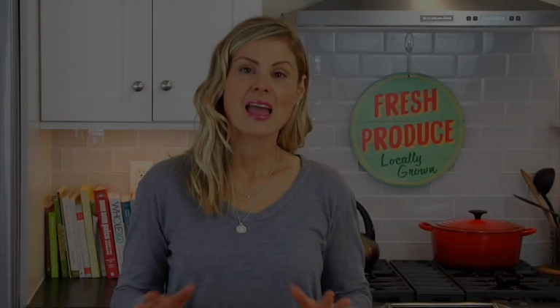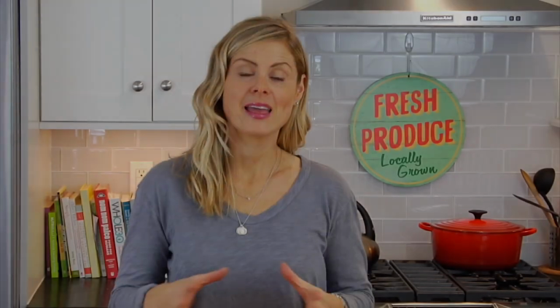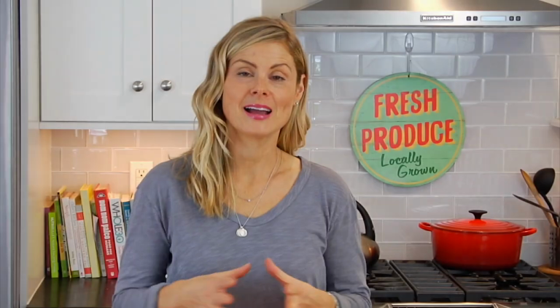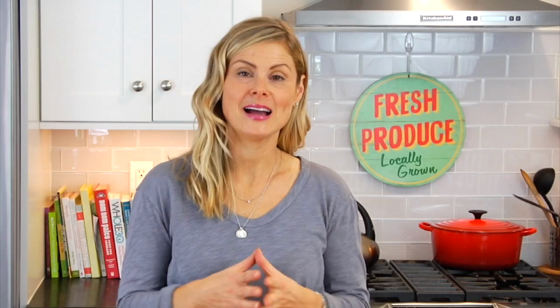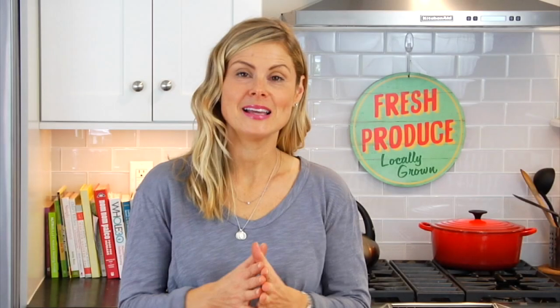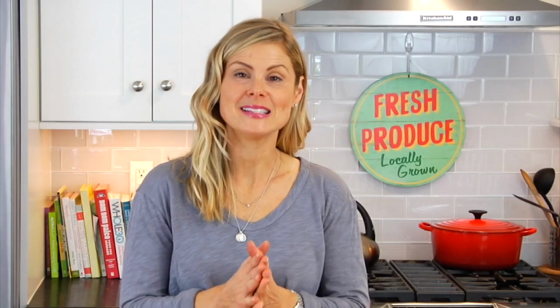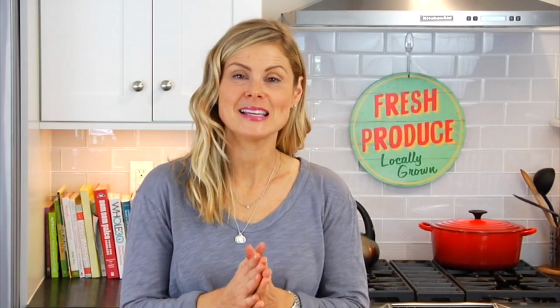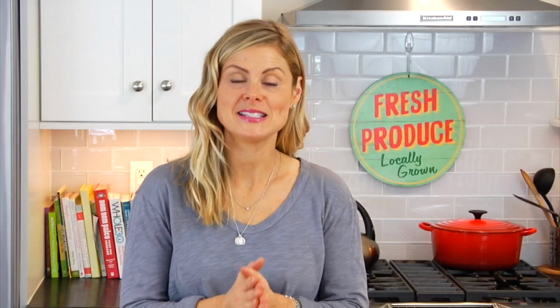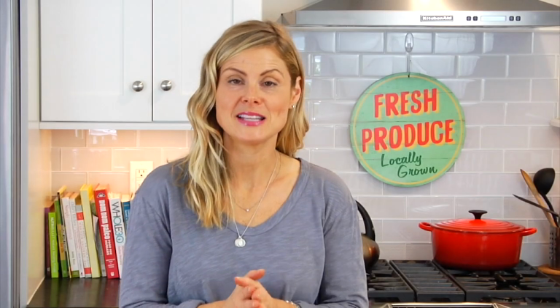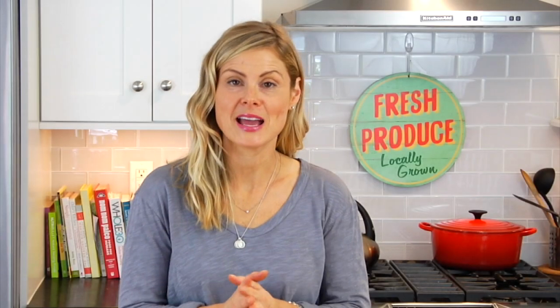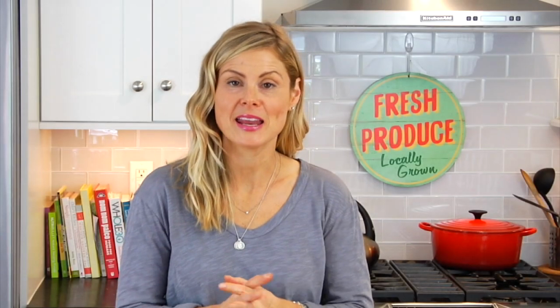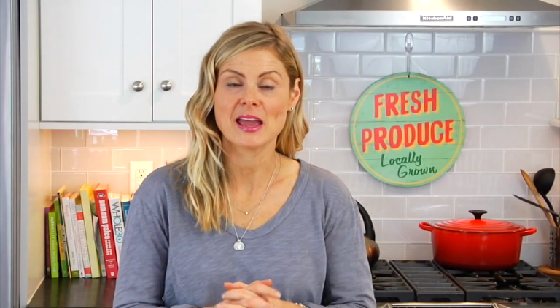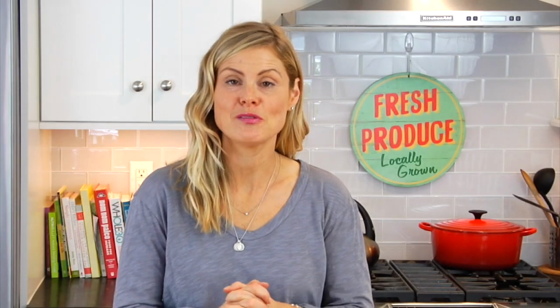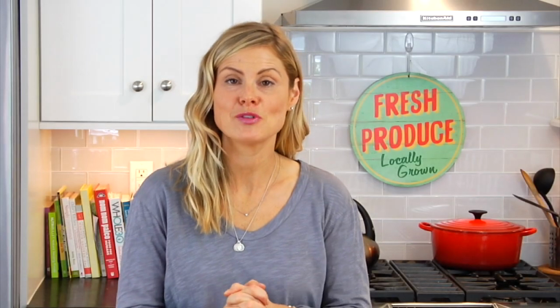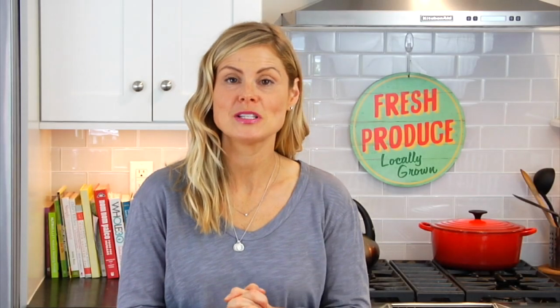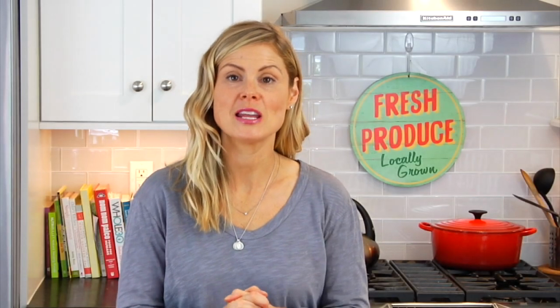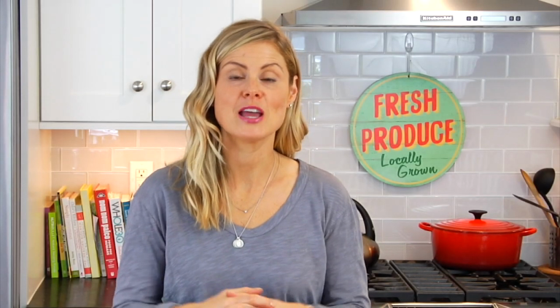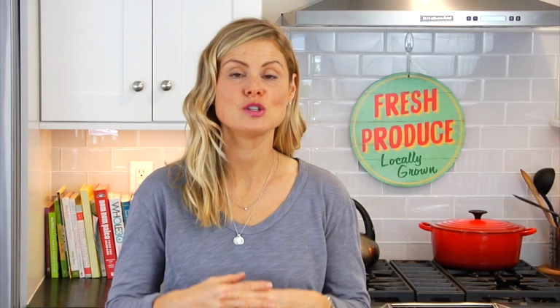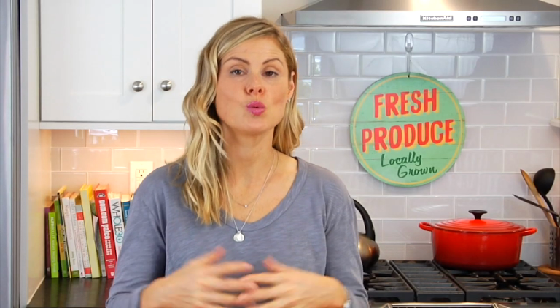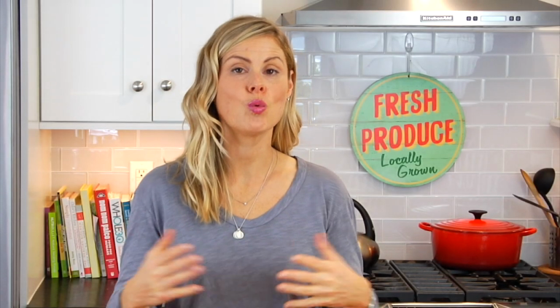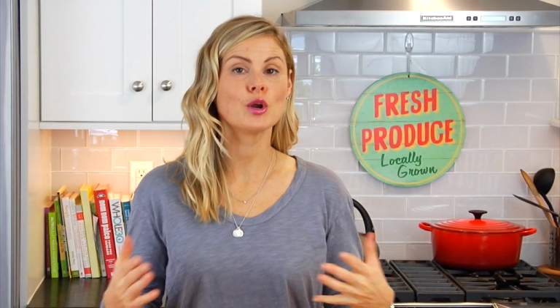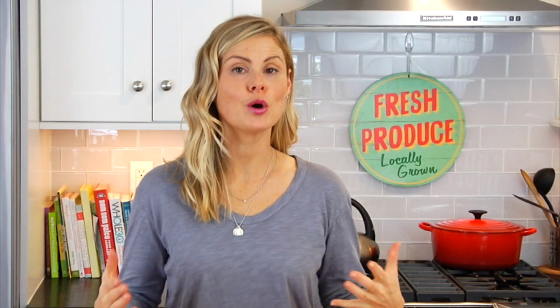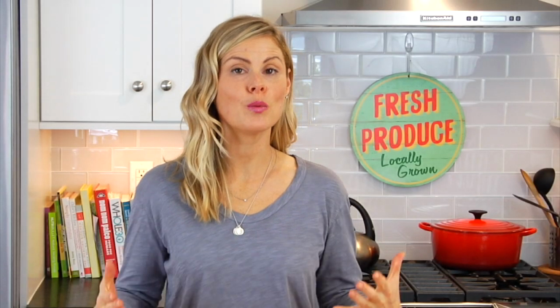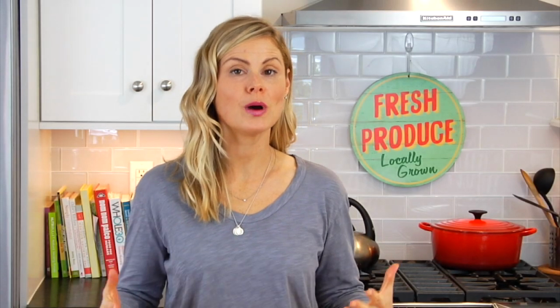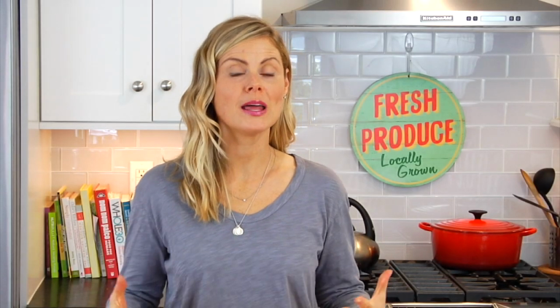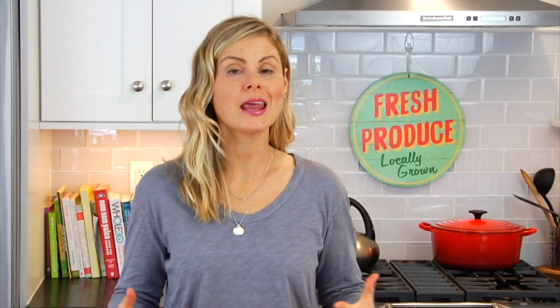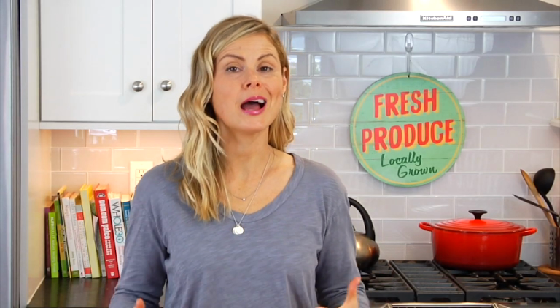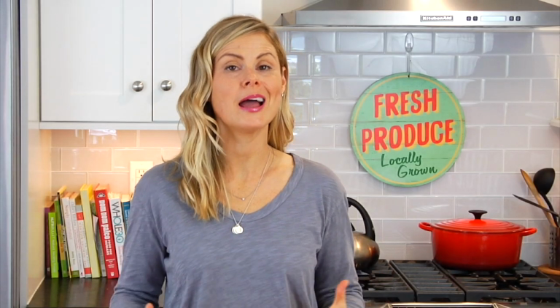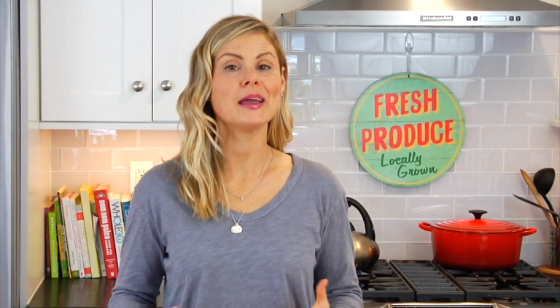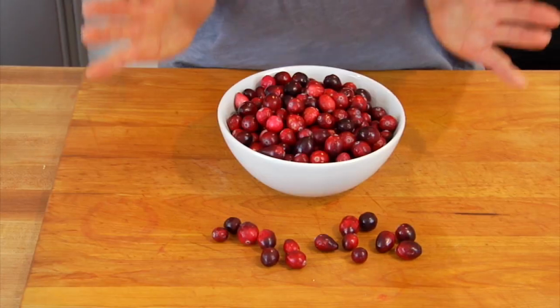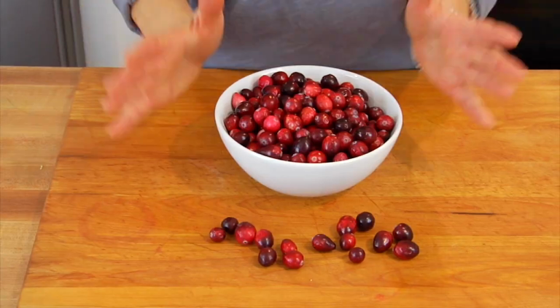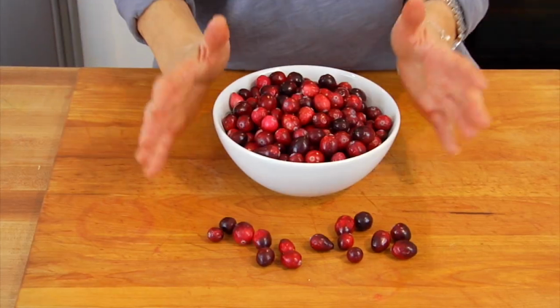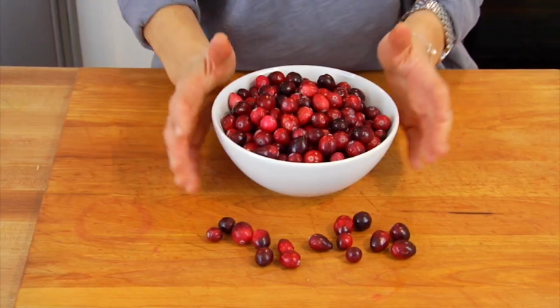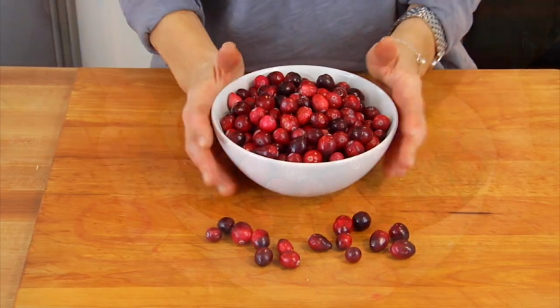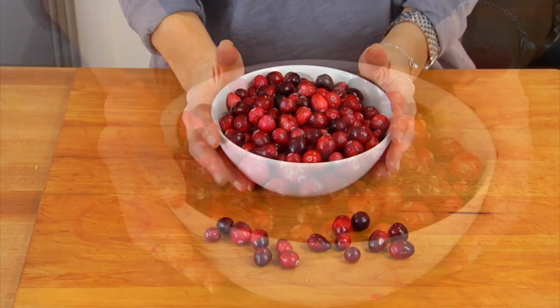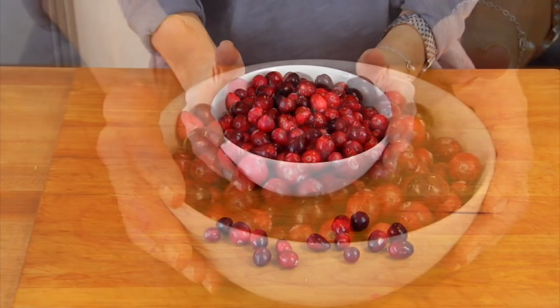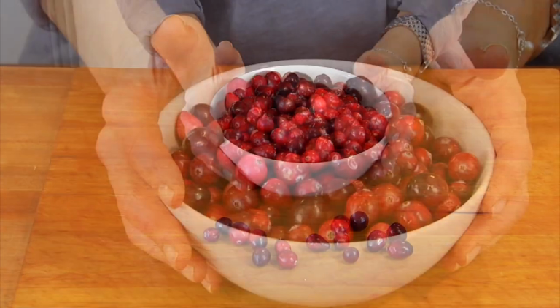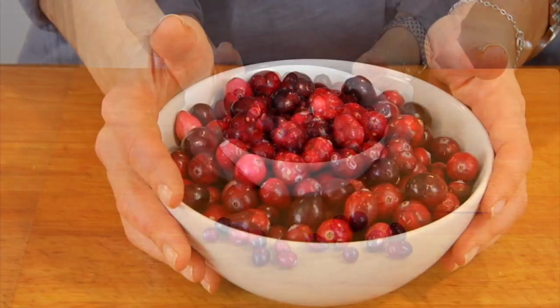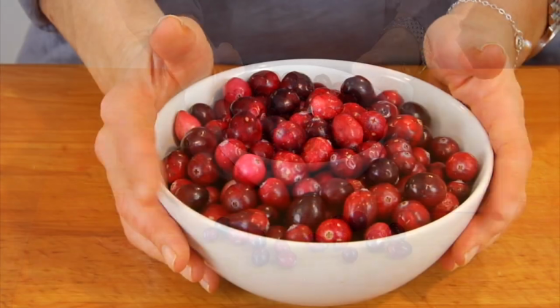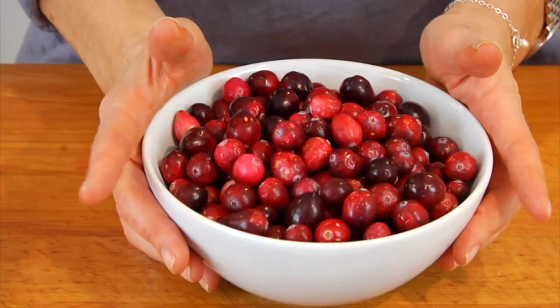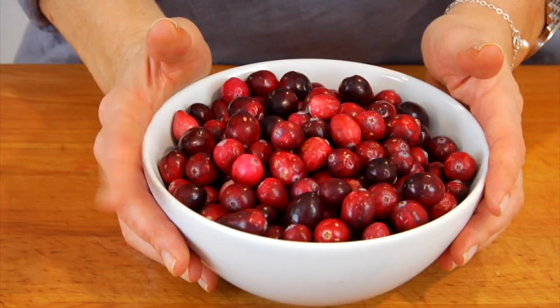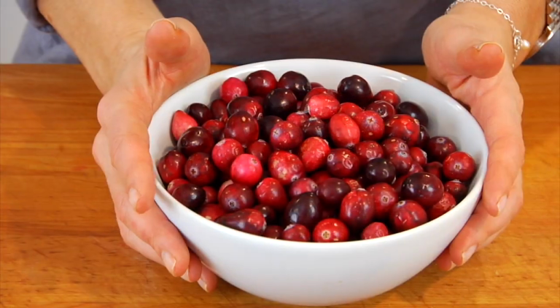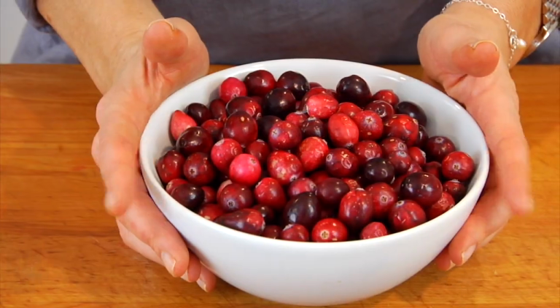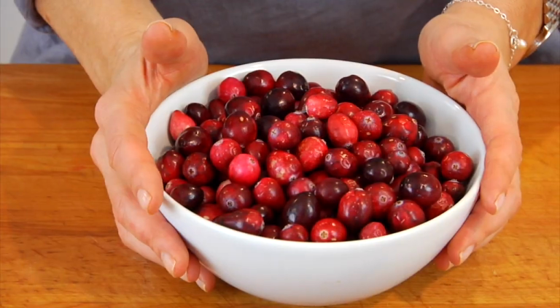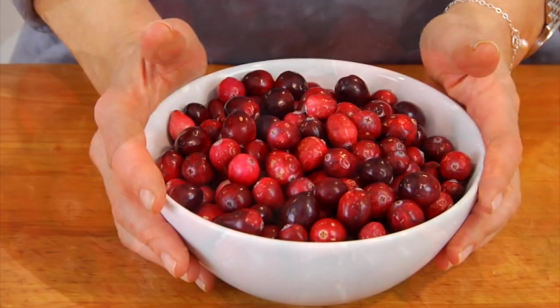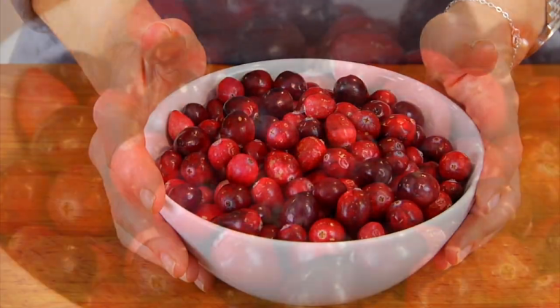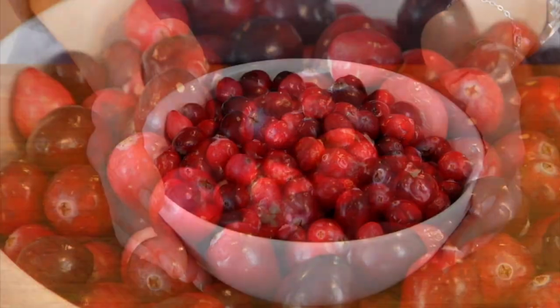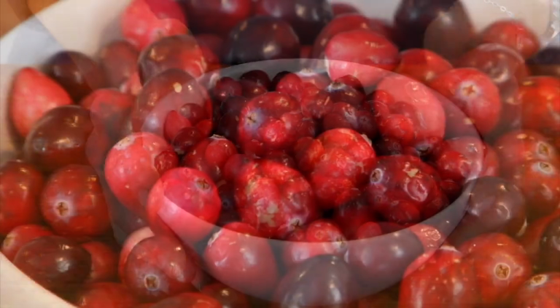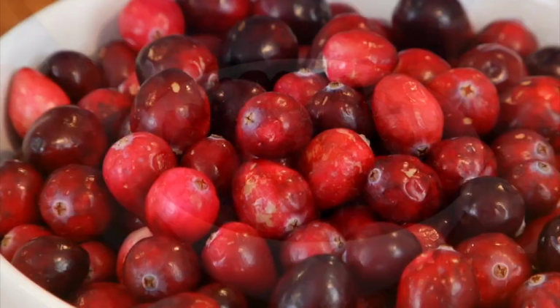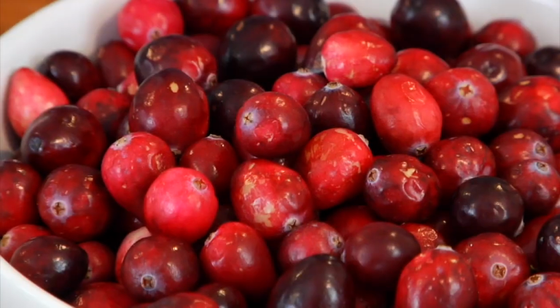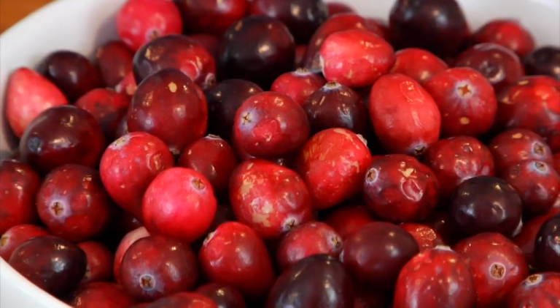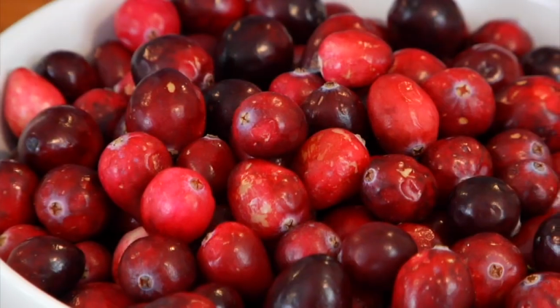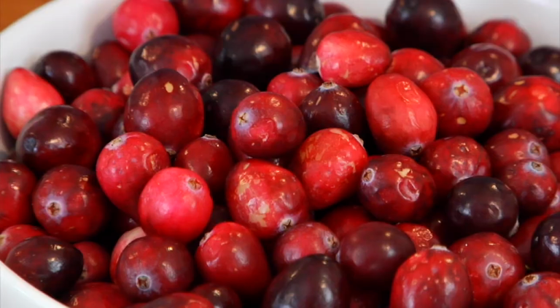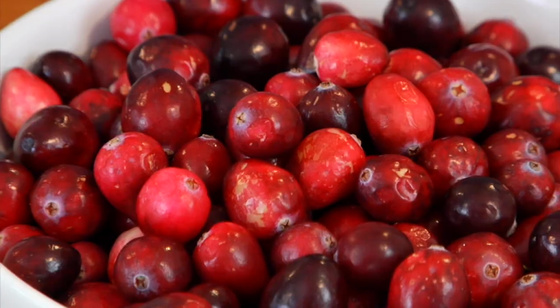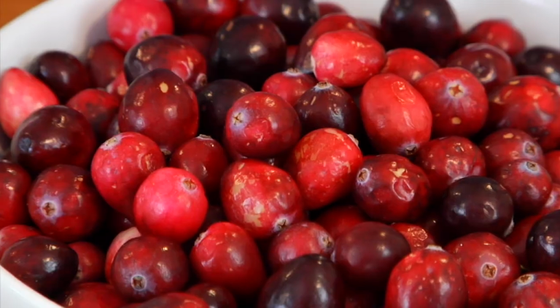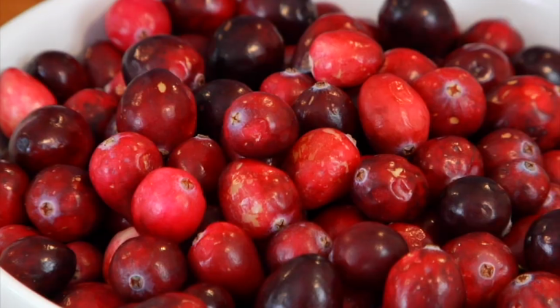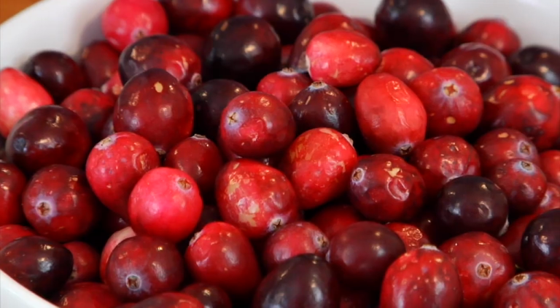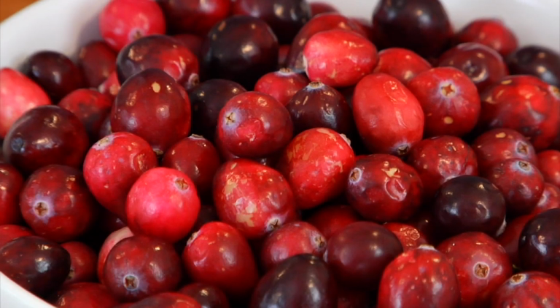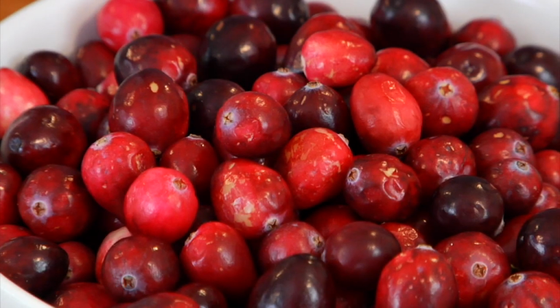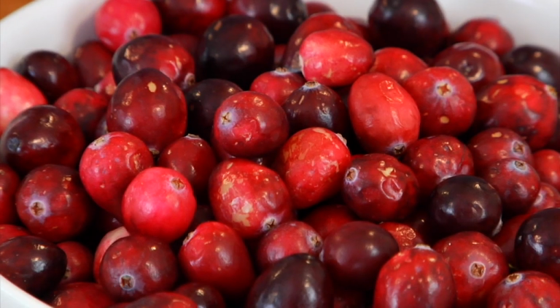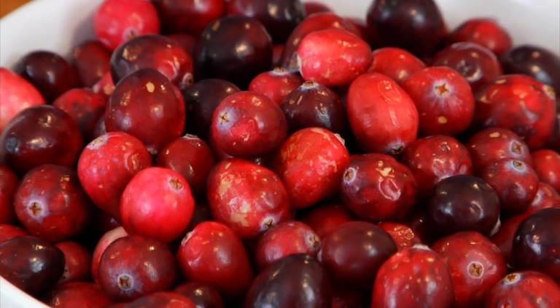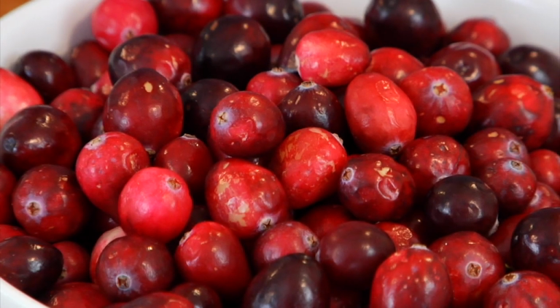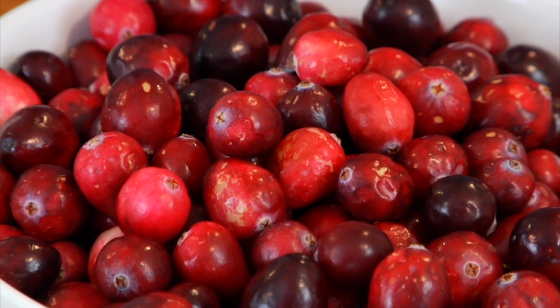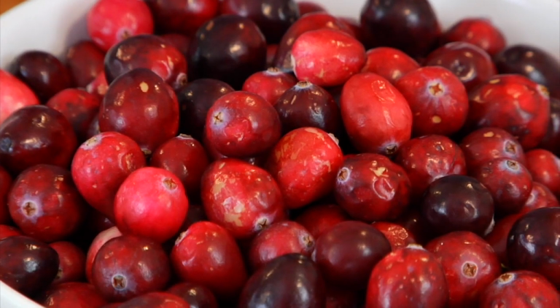Hey guys, it's Dani, and for today's 101, I am covering everything you need to know about cranberries.